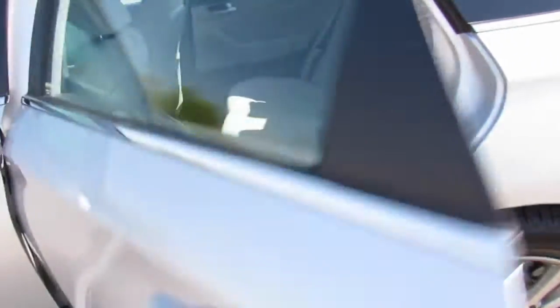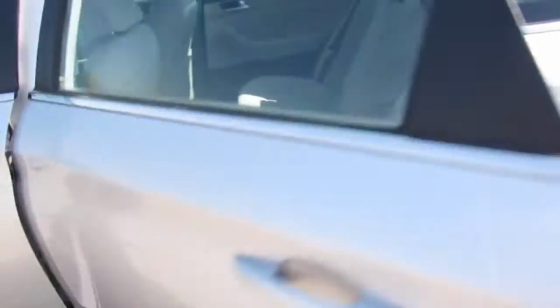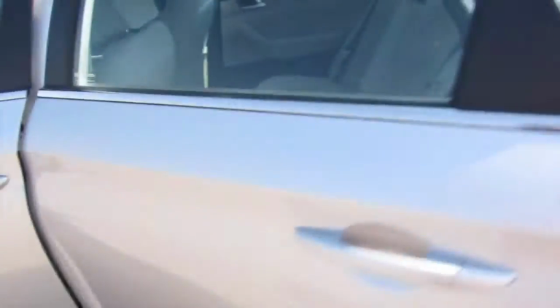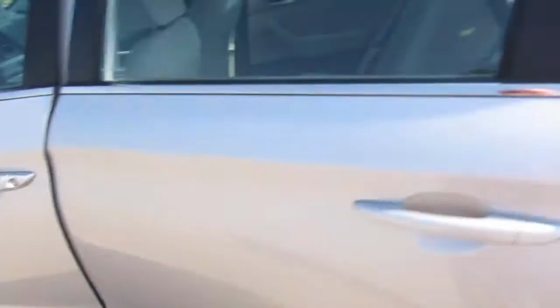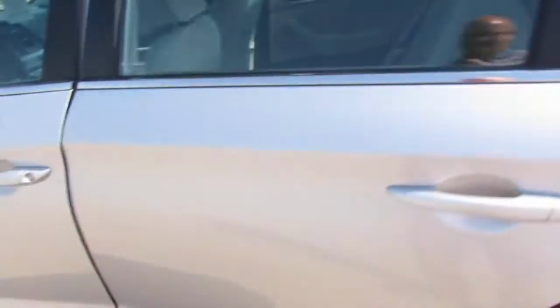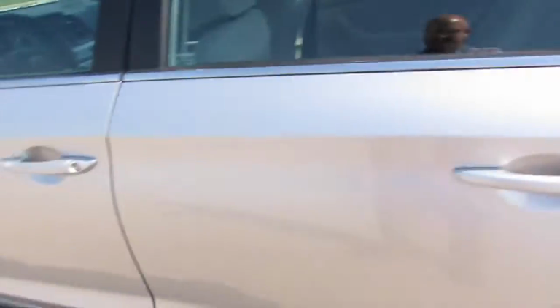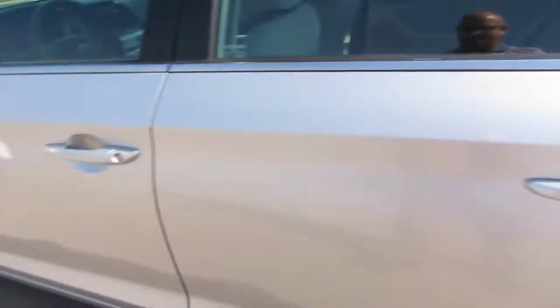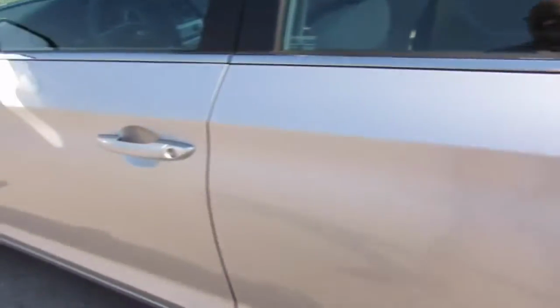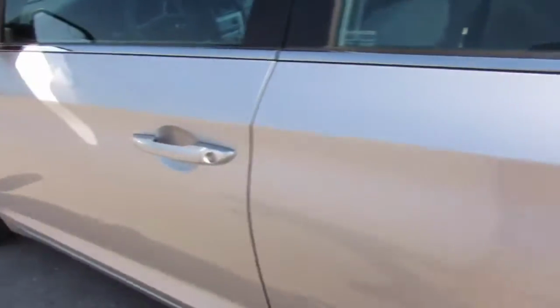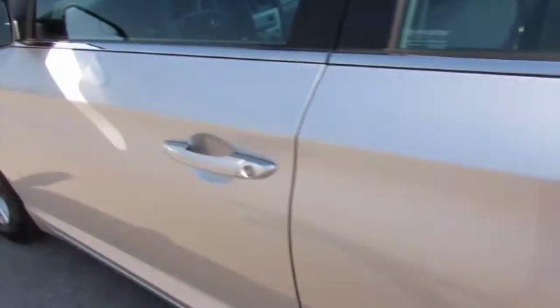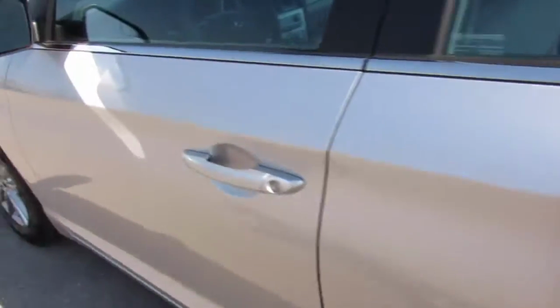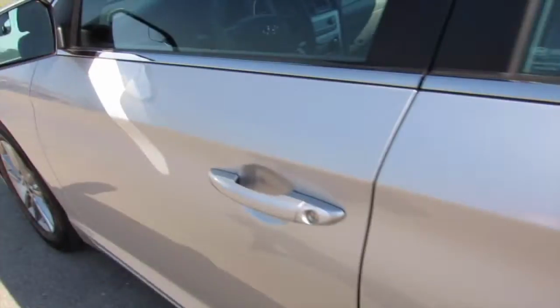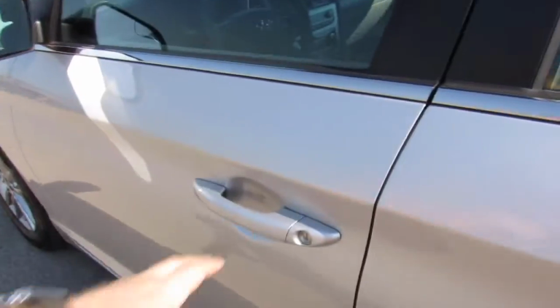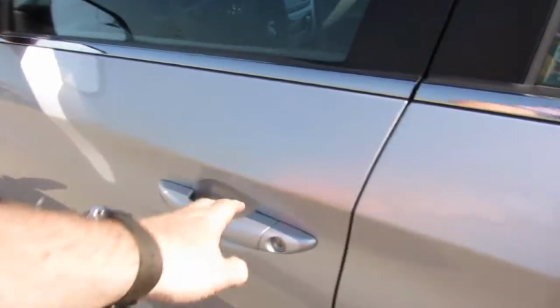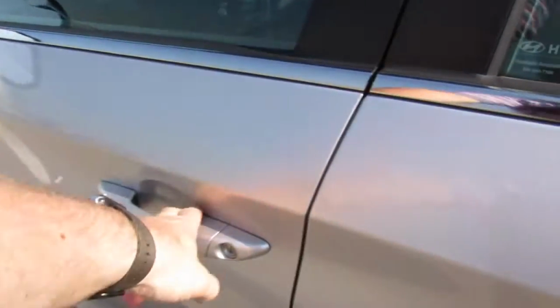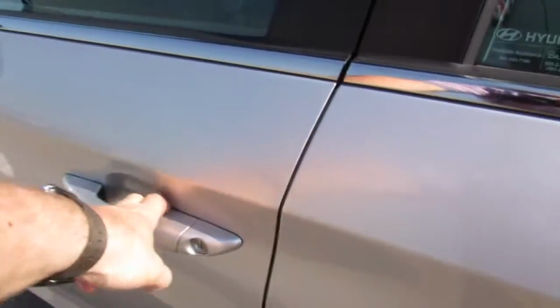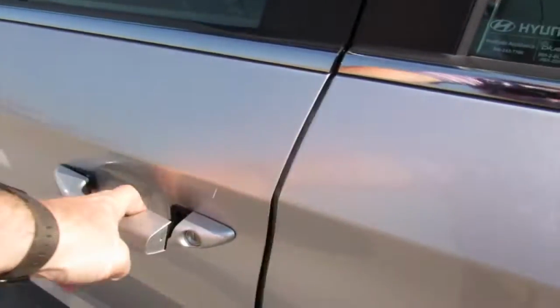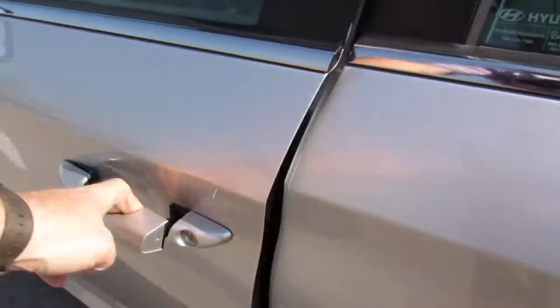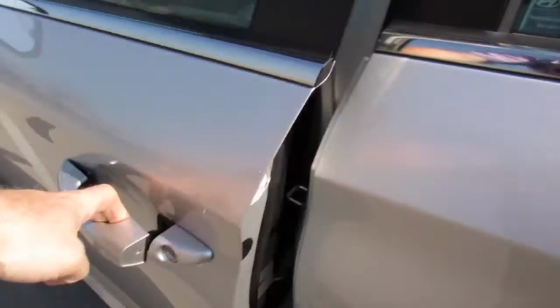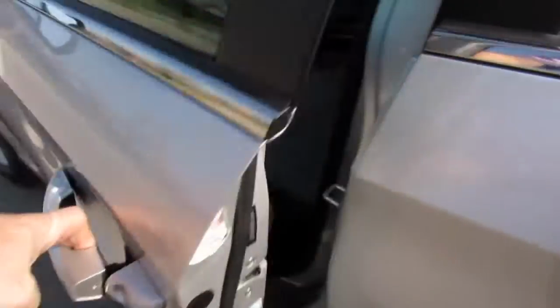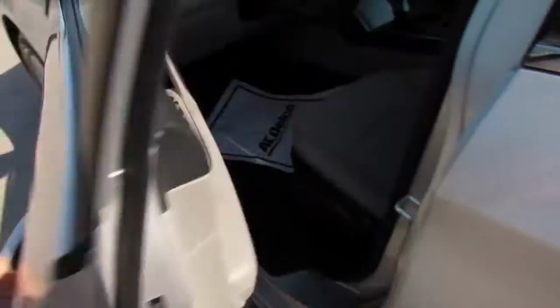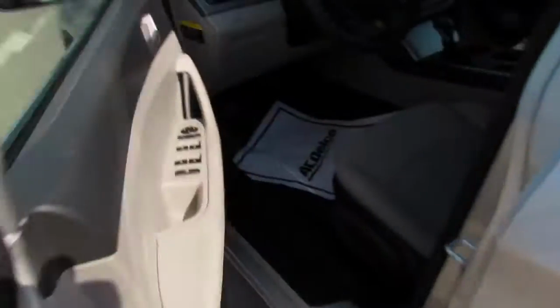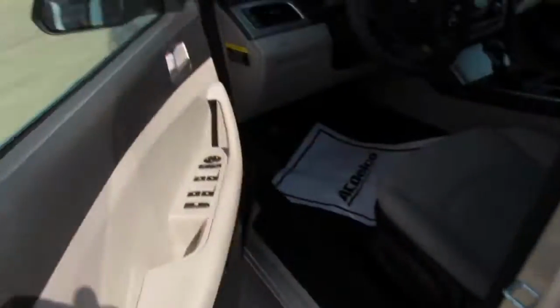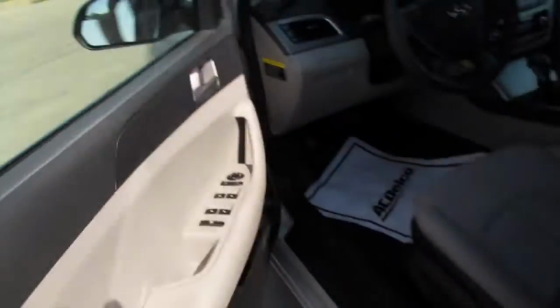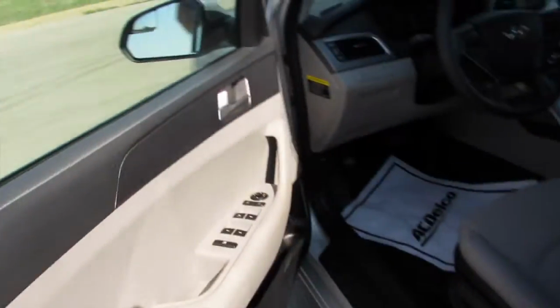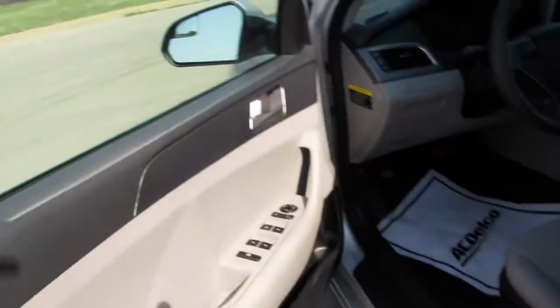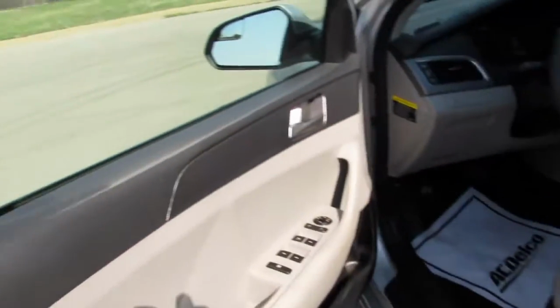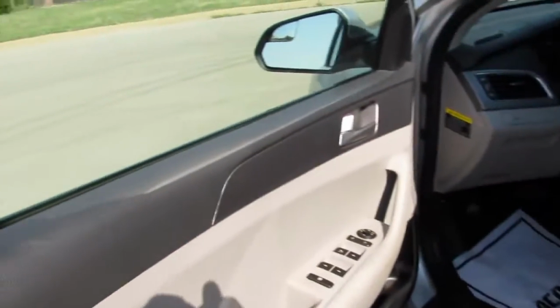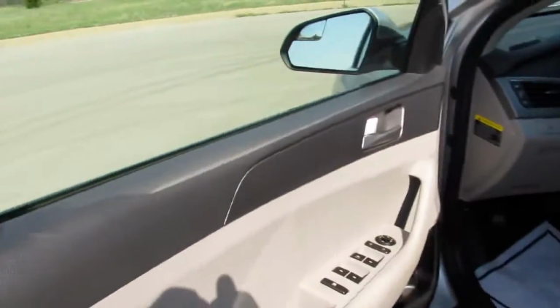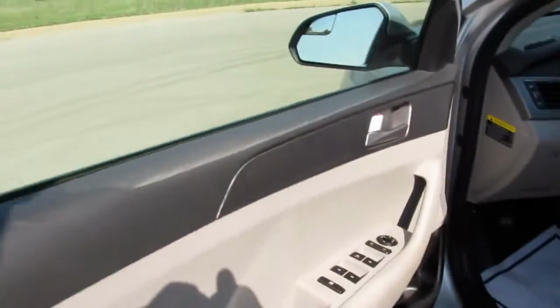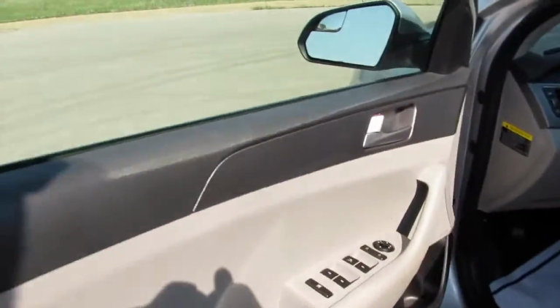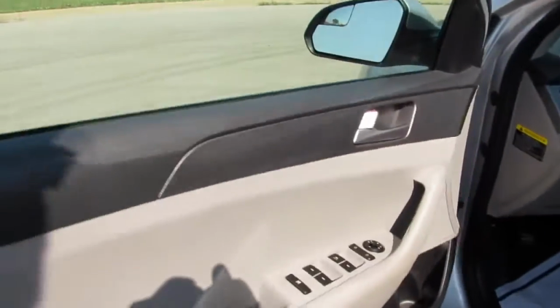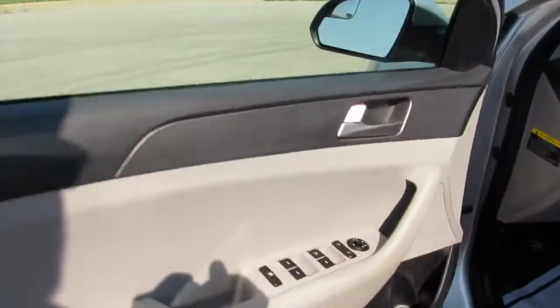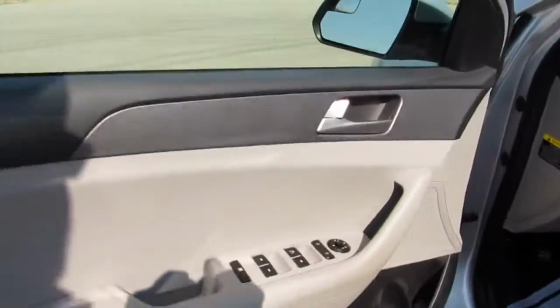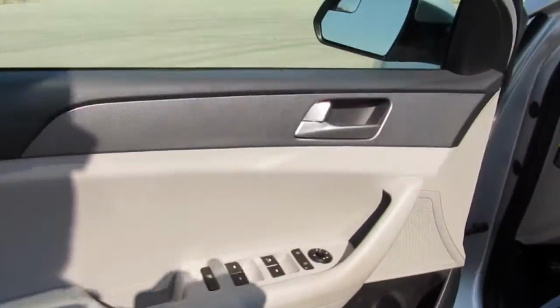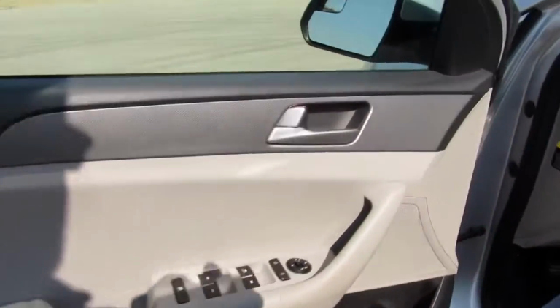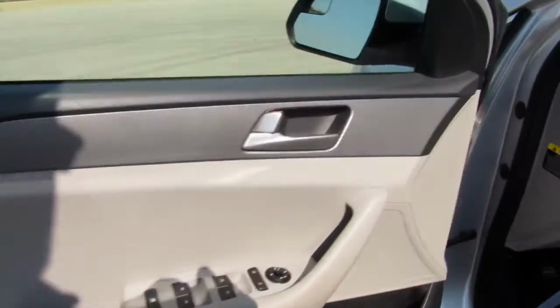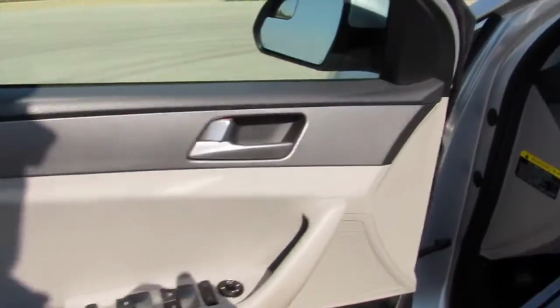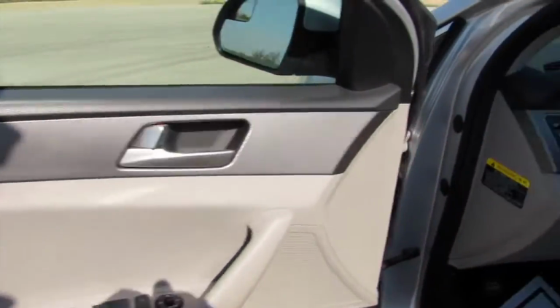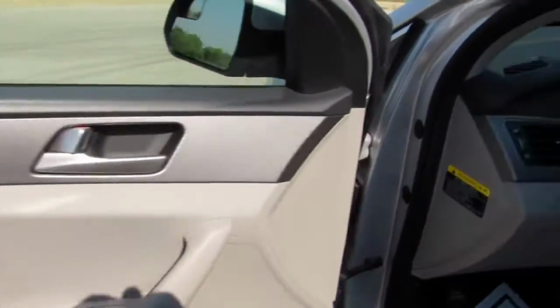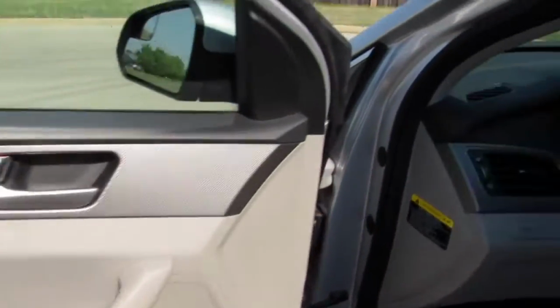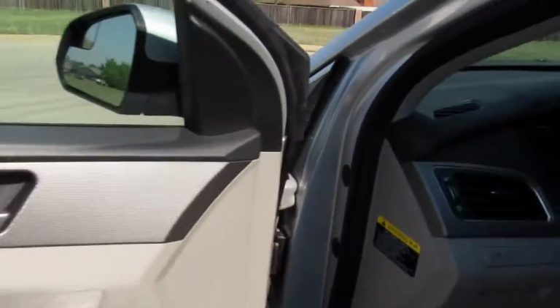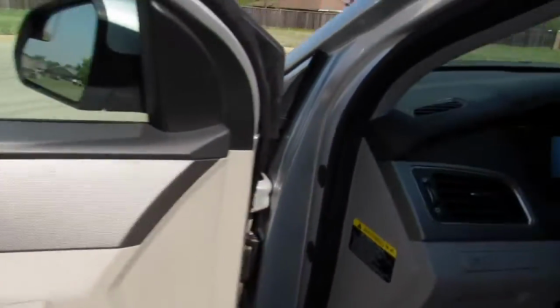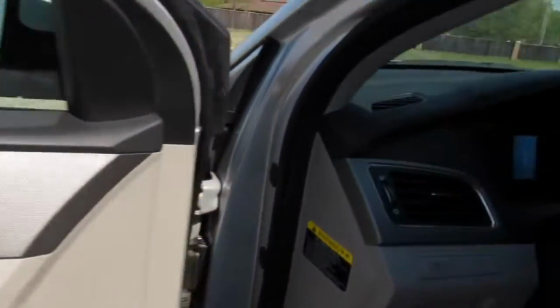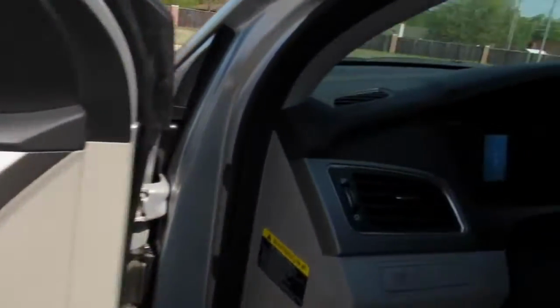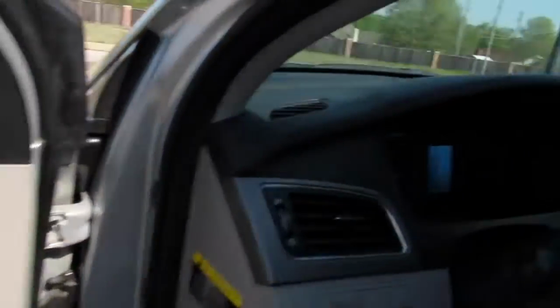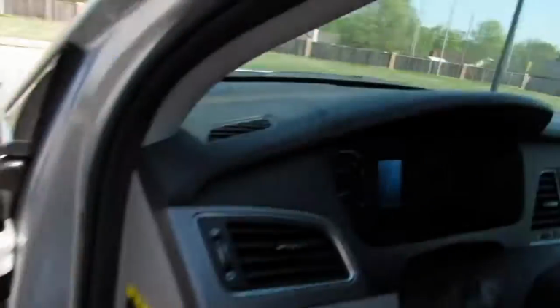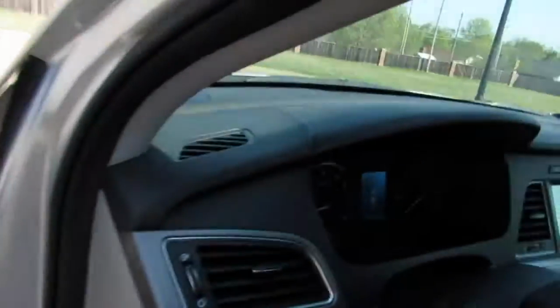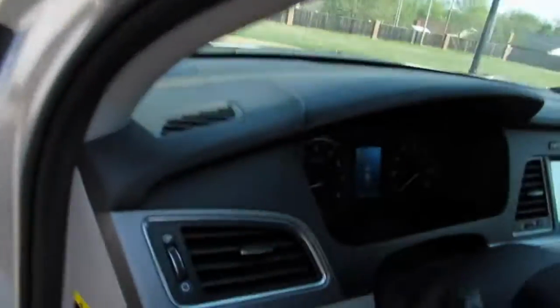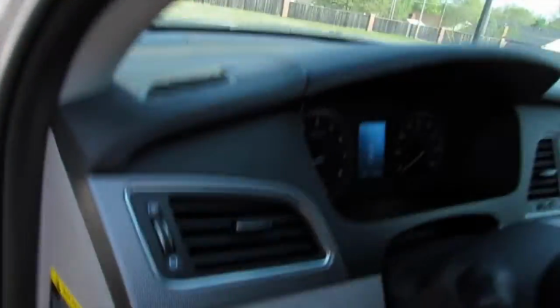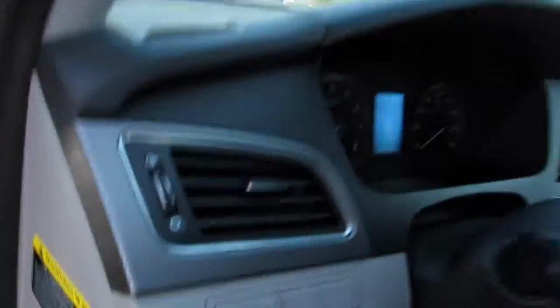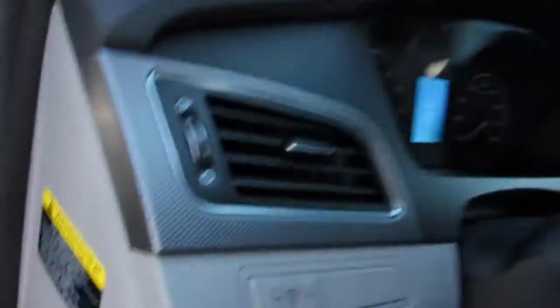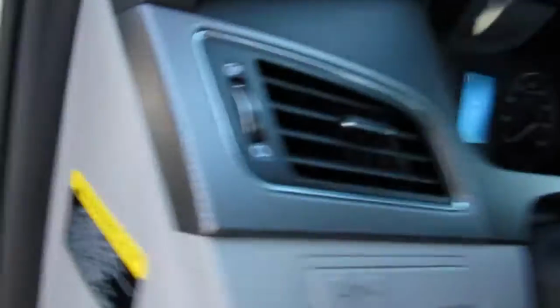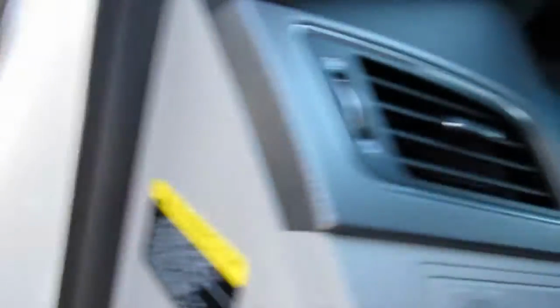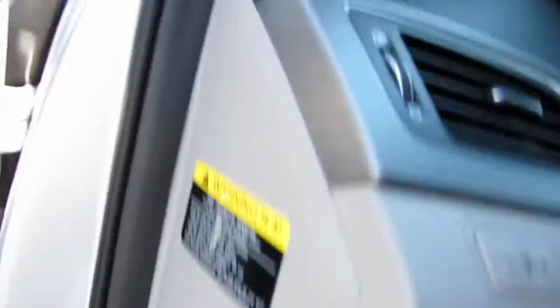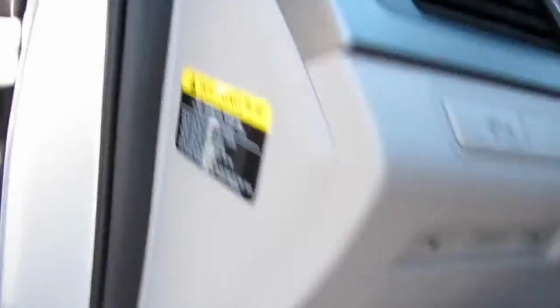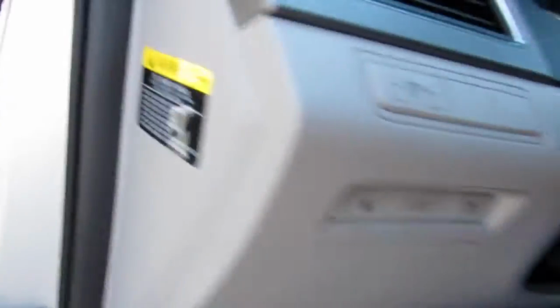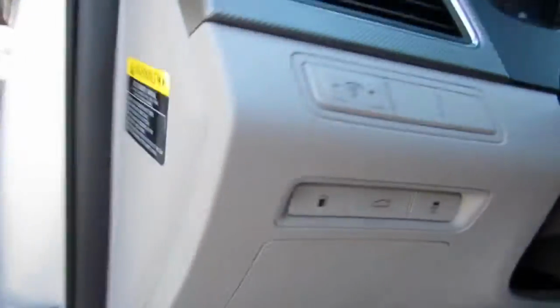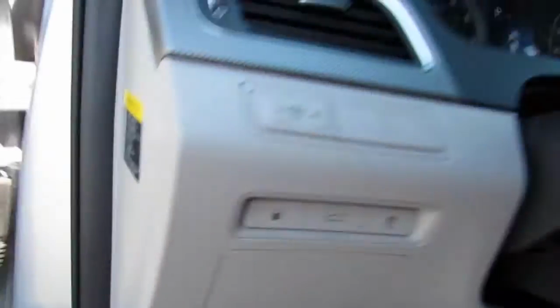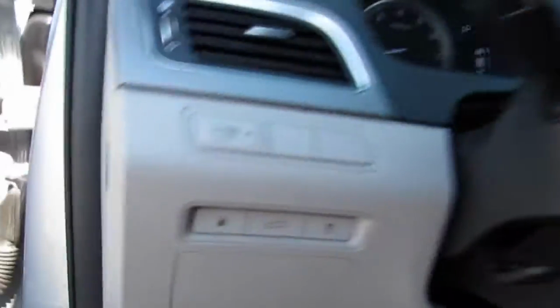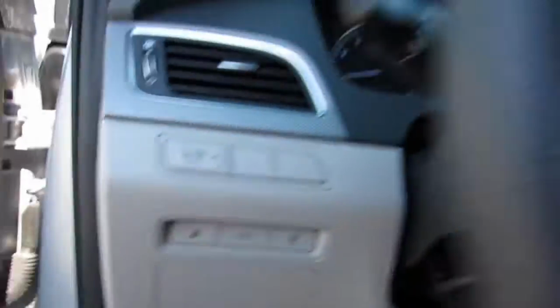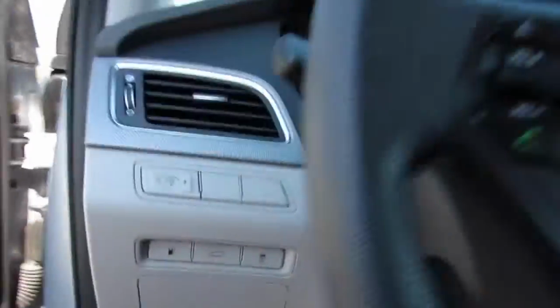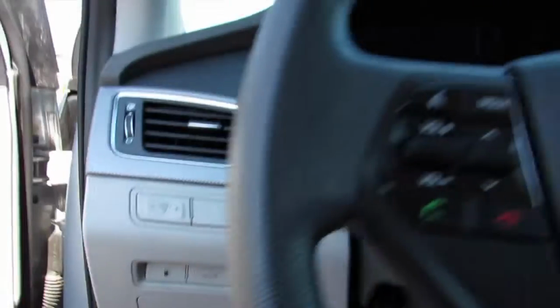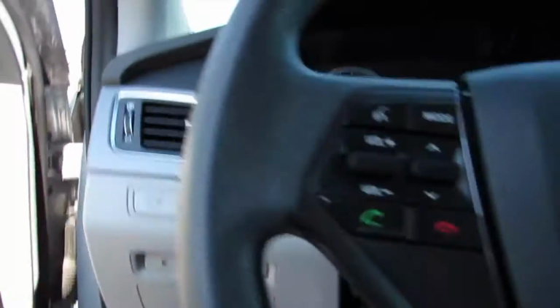Premium sound drives six speakers, providing you and your passengers a sensational audio experience.